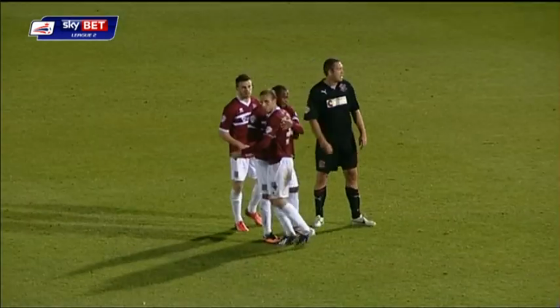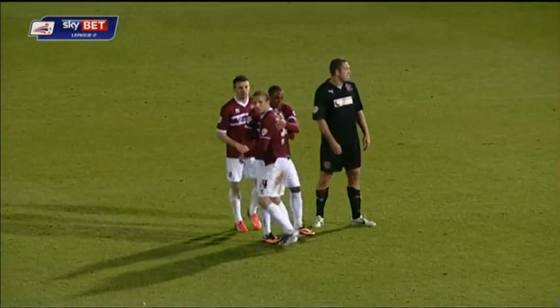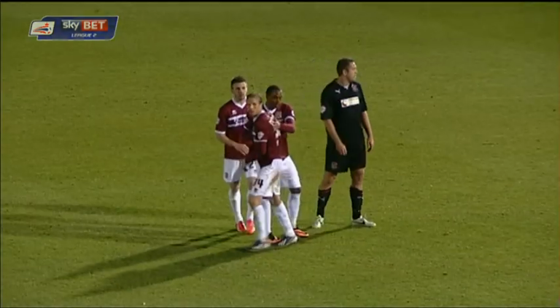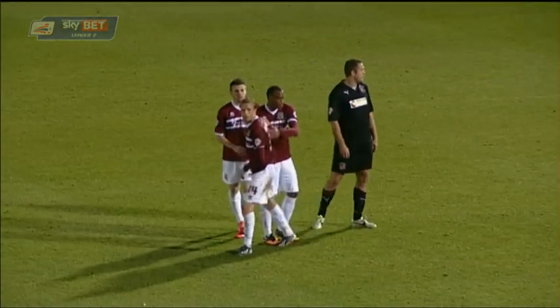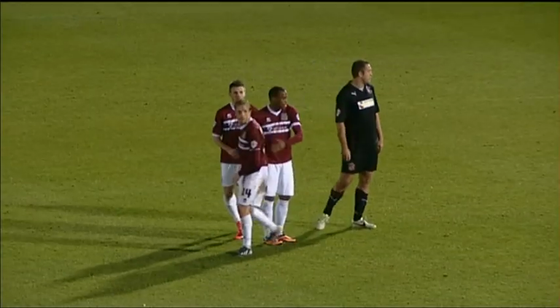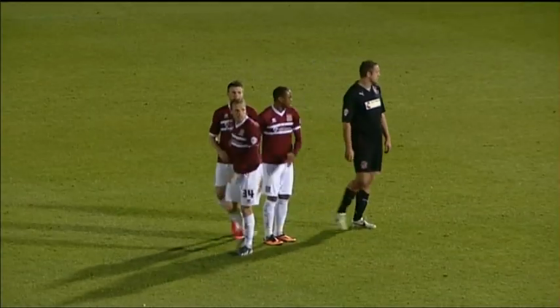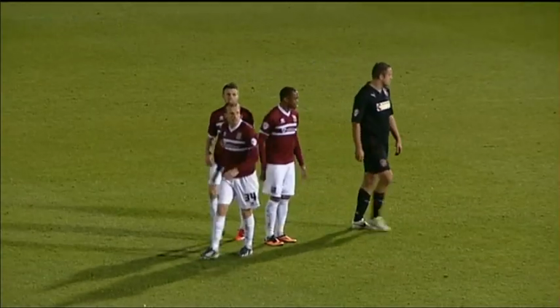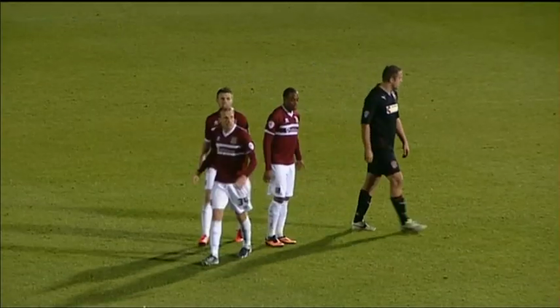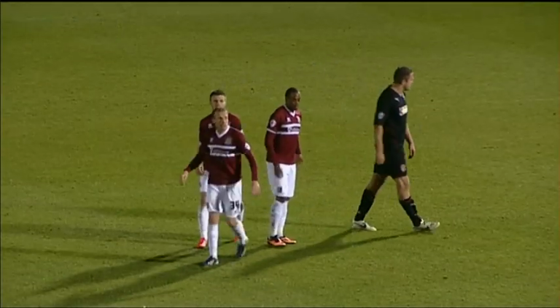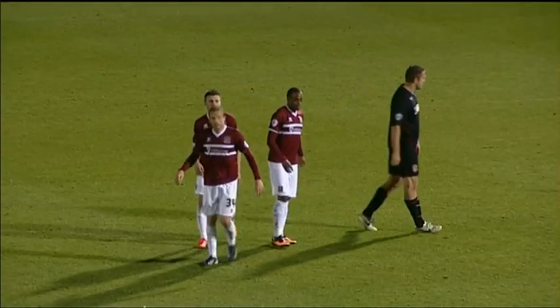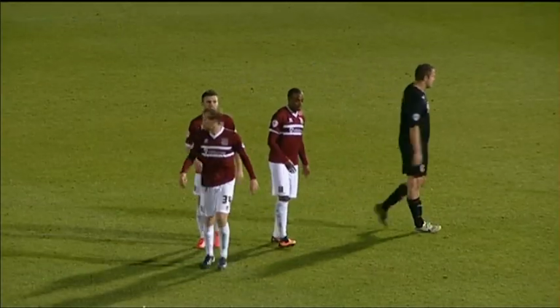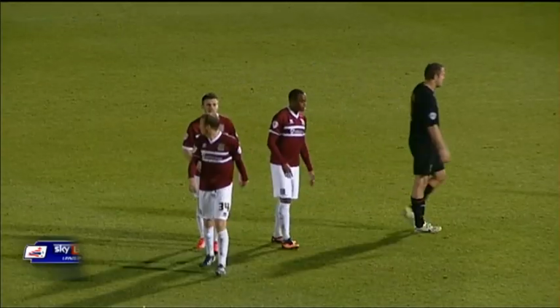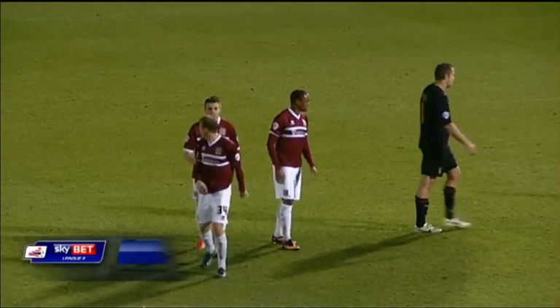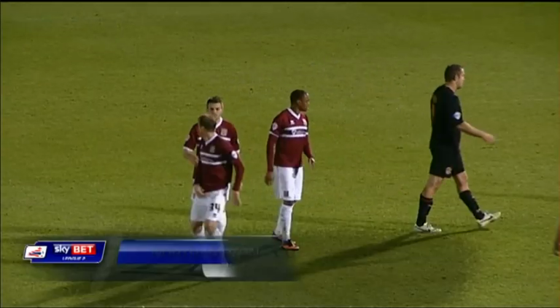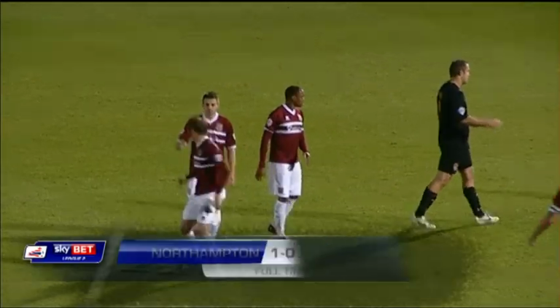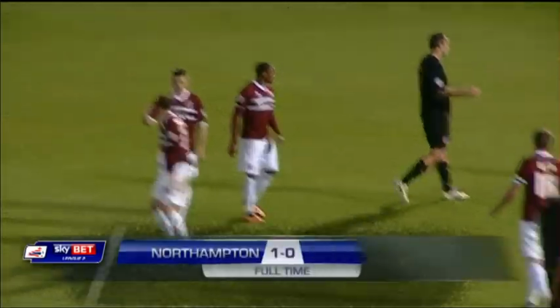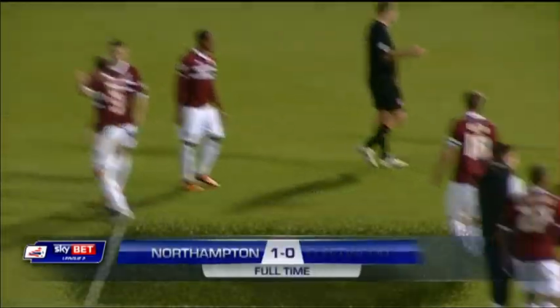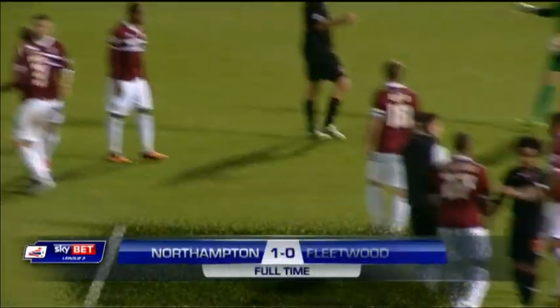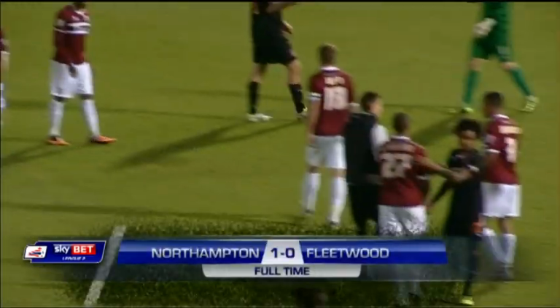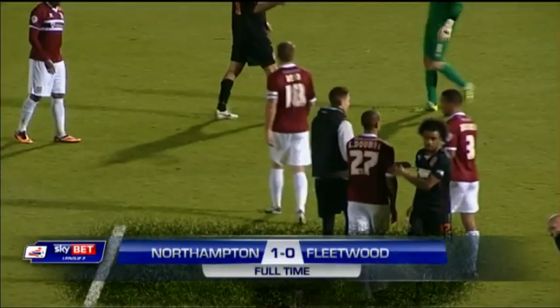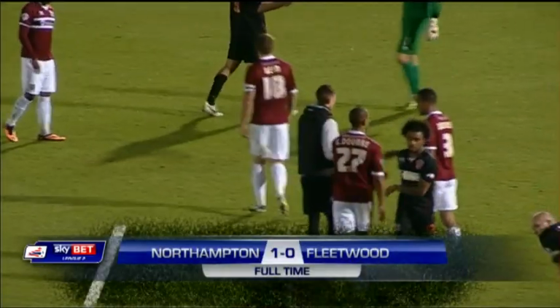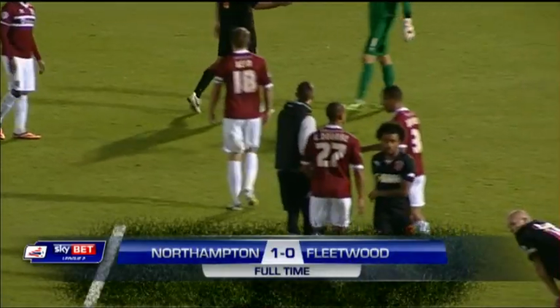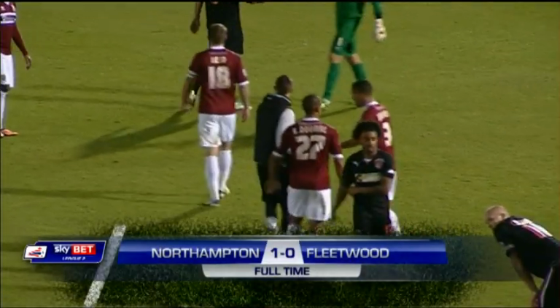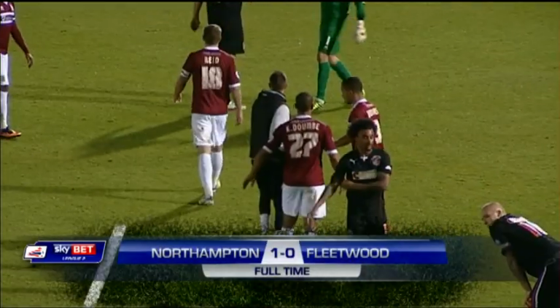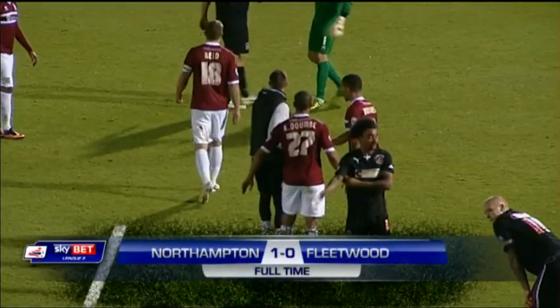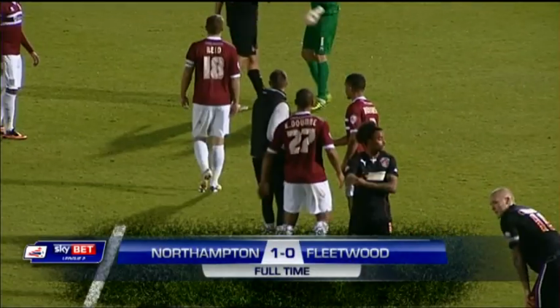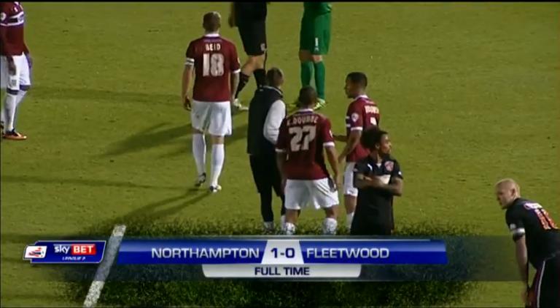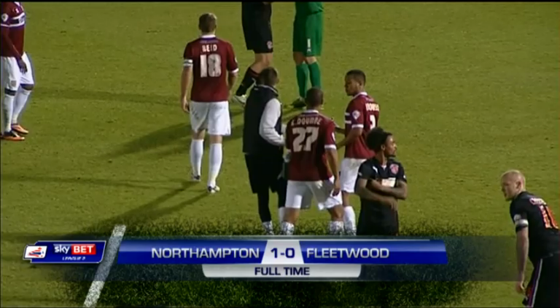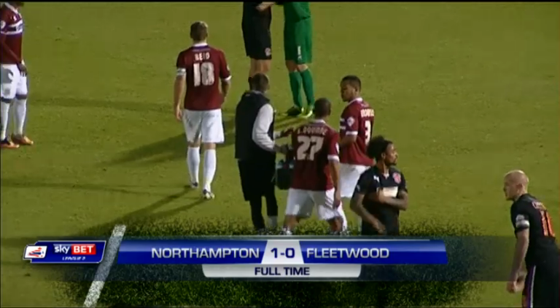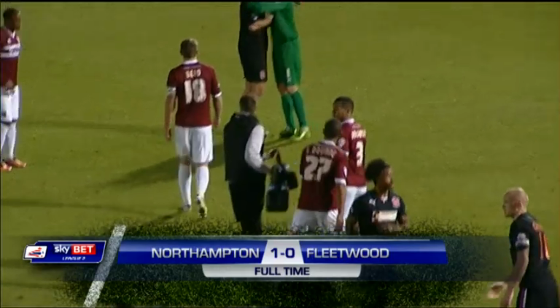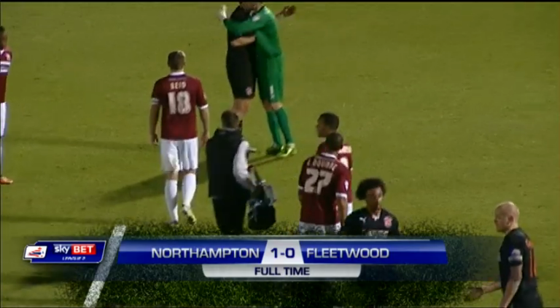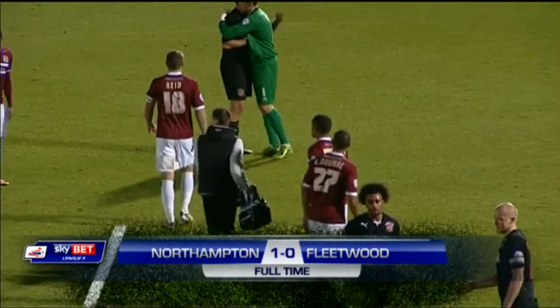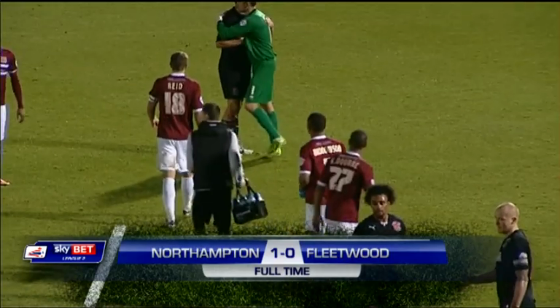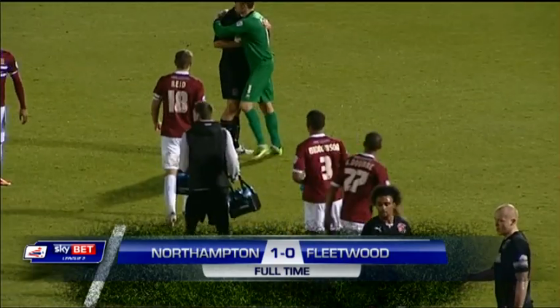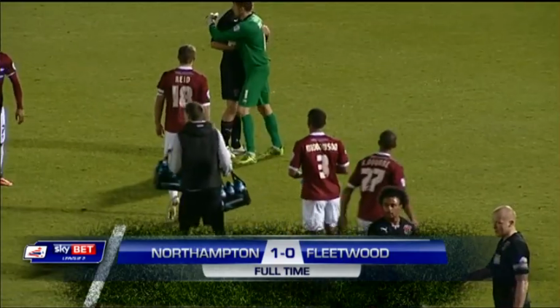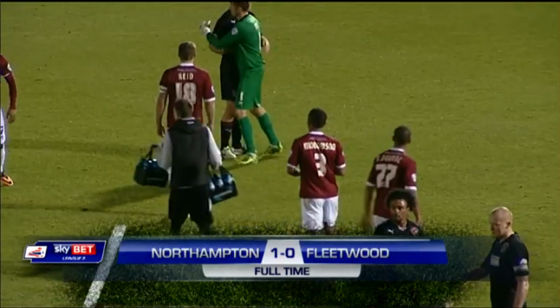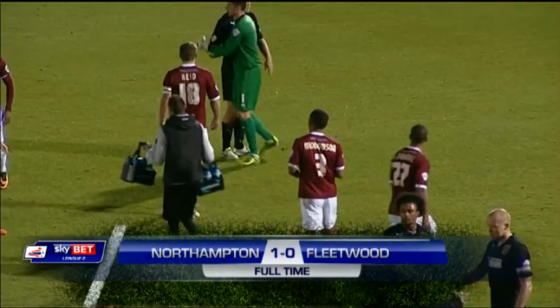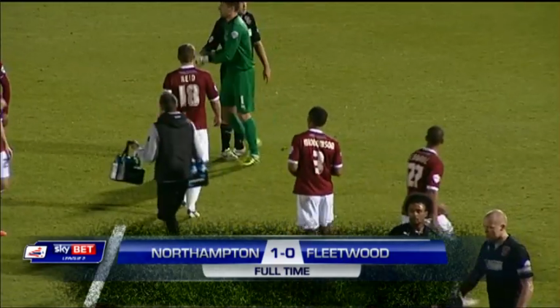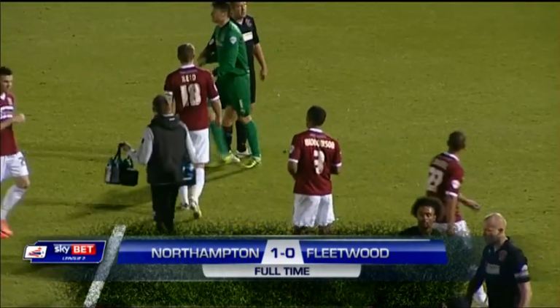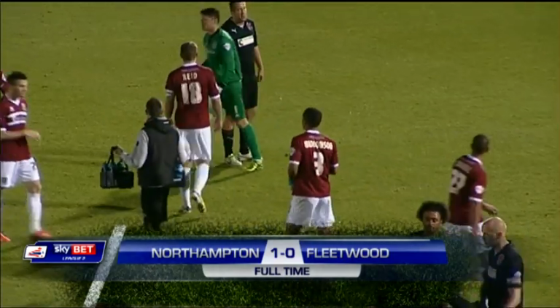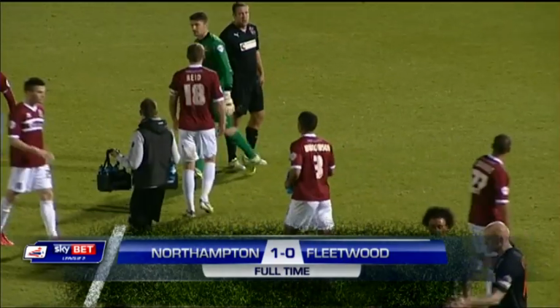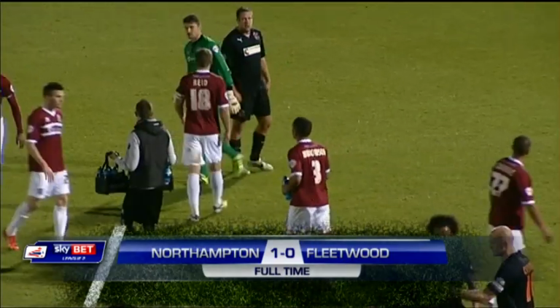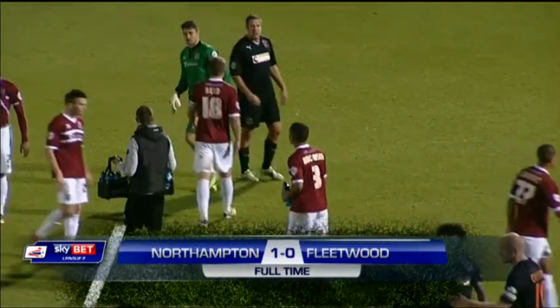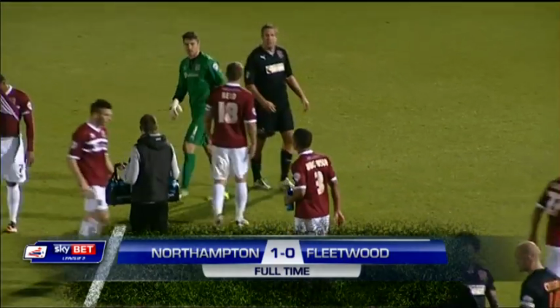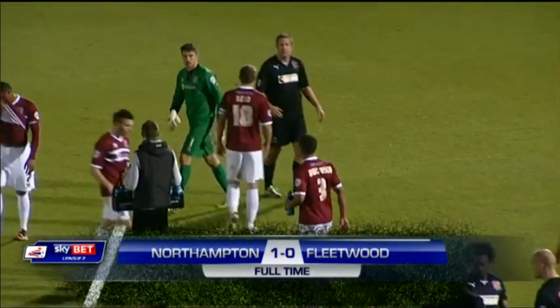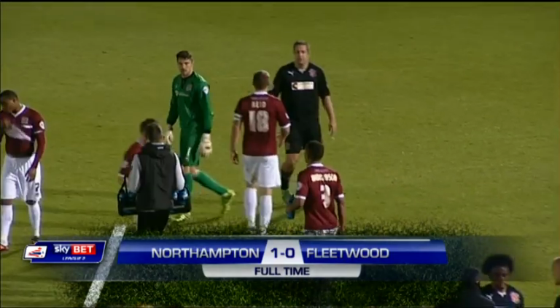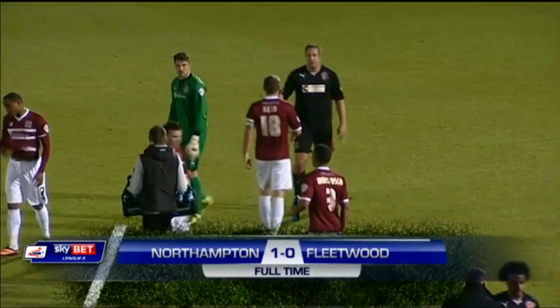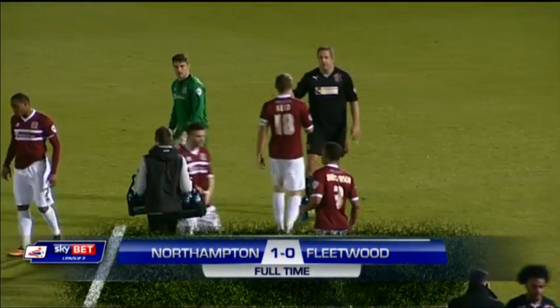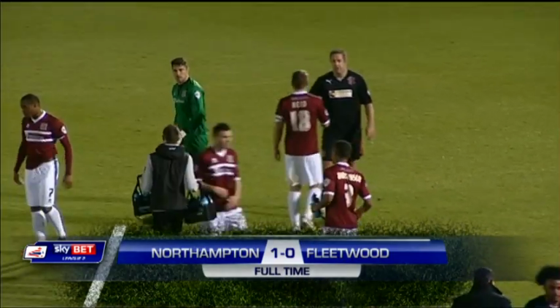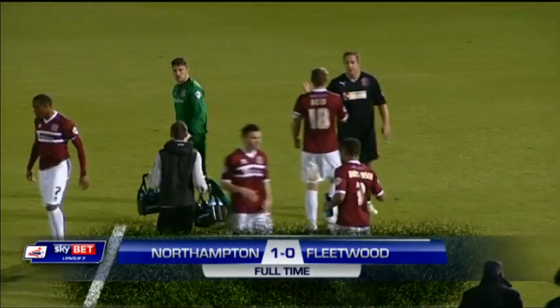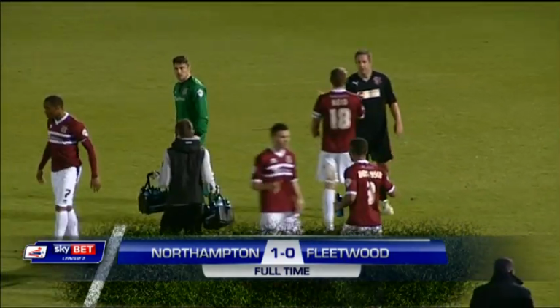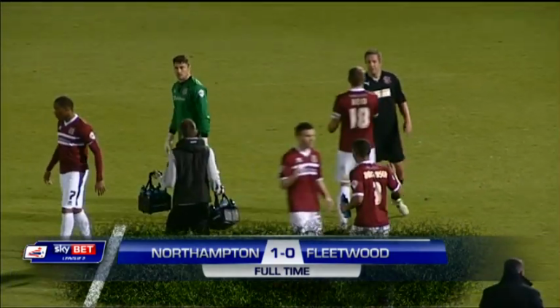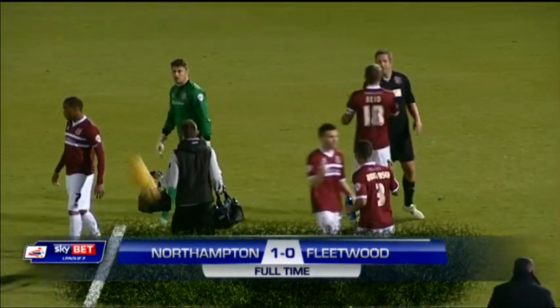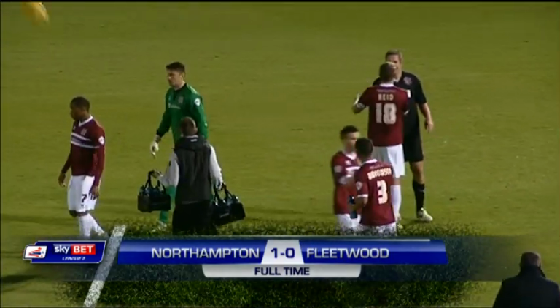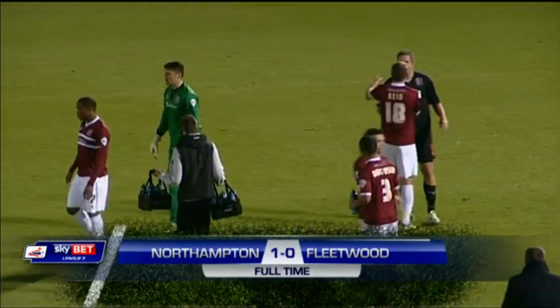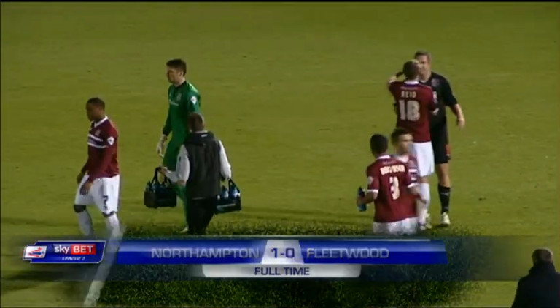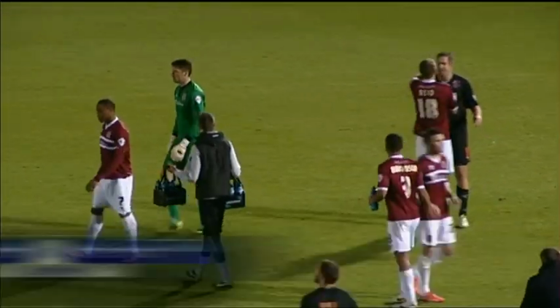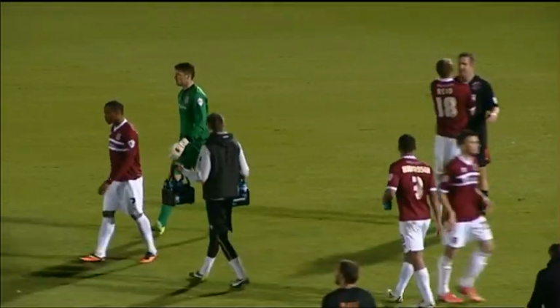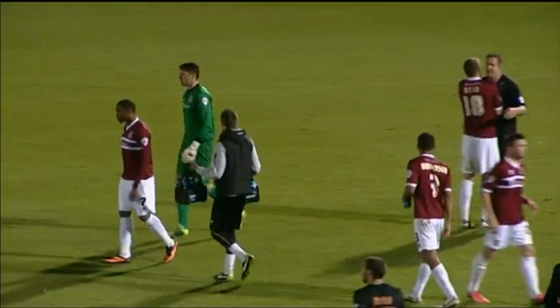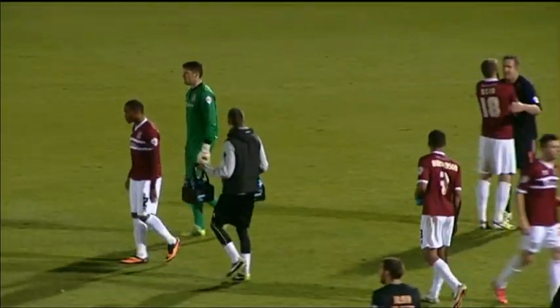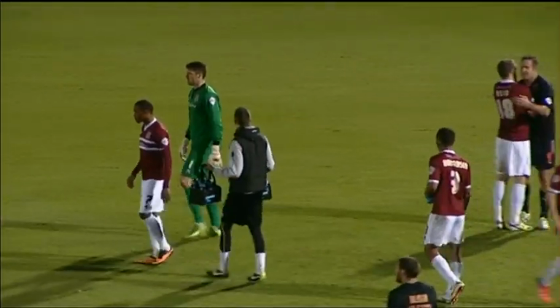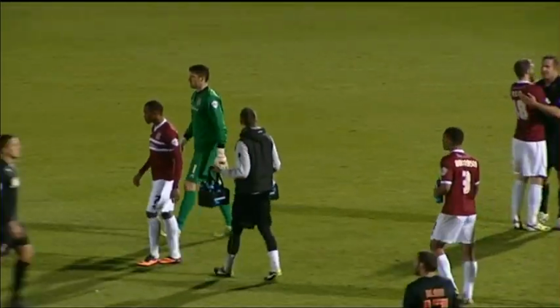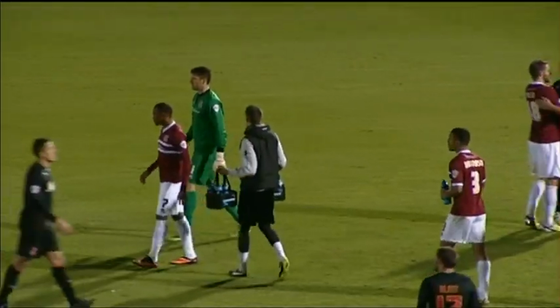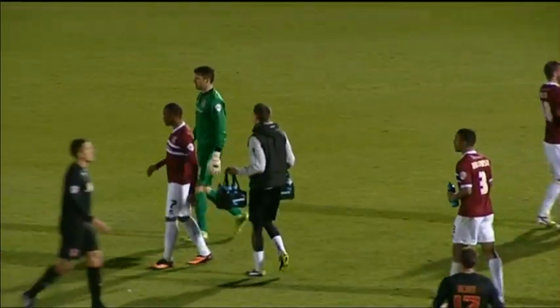It's all over here. In stoppage time, Northampton have won it, and they've won it by a single goal to nil.